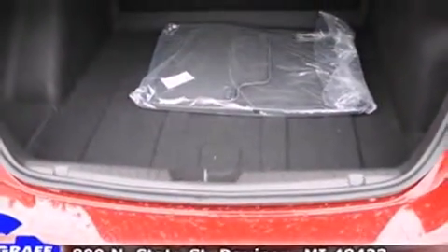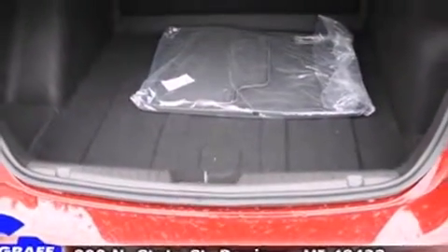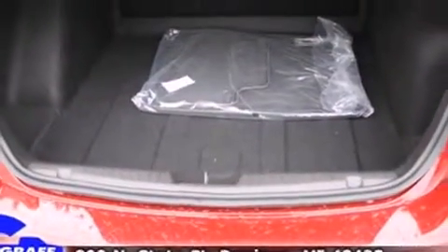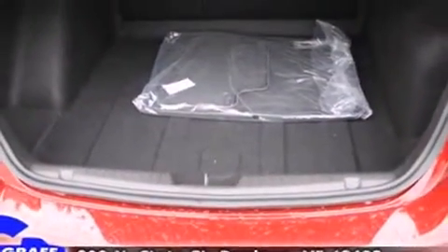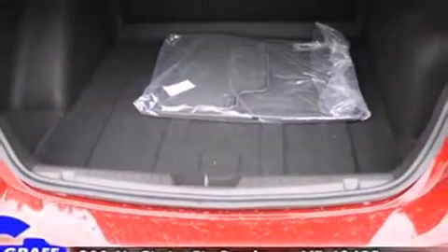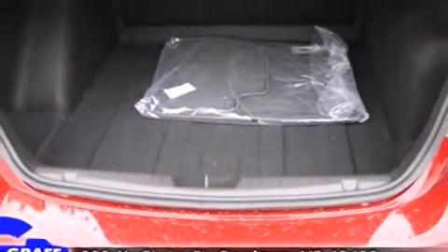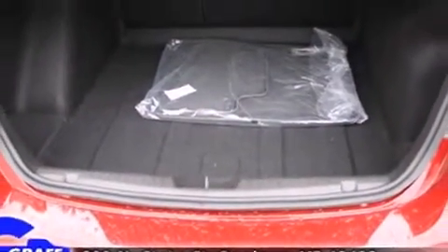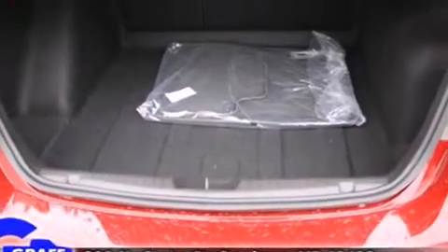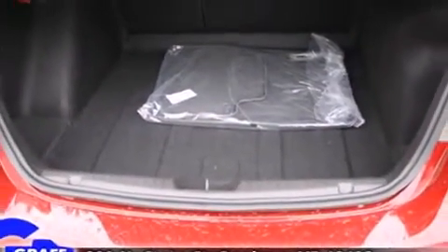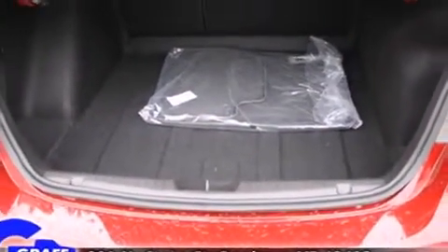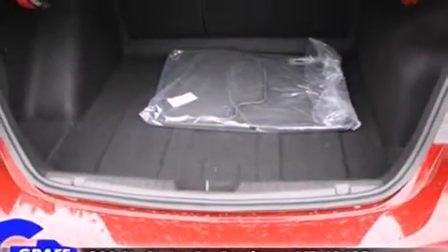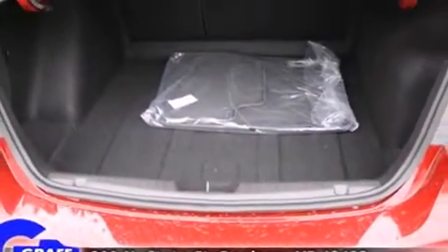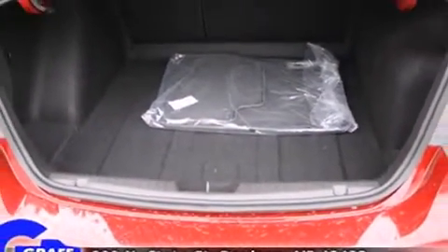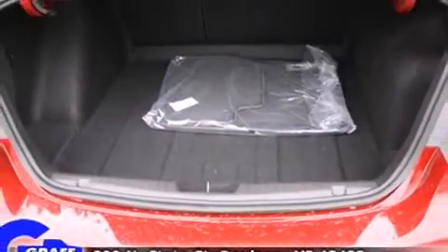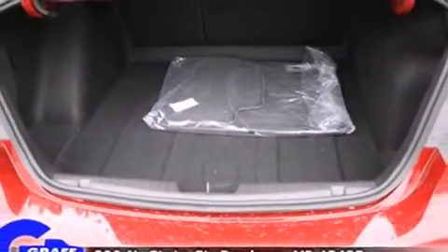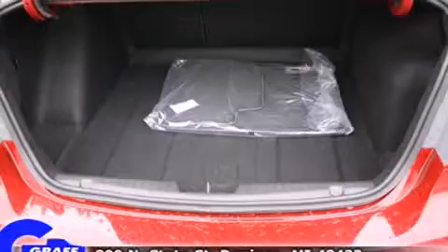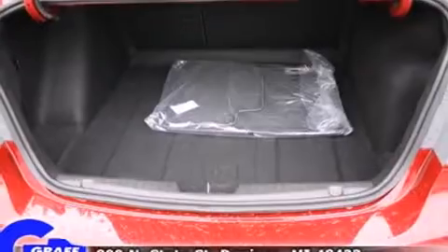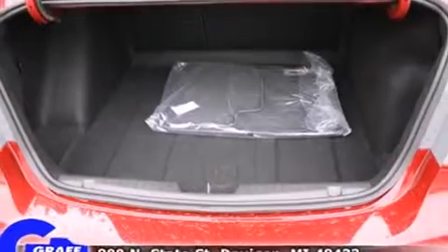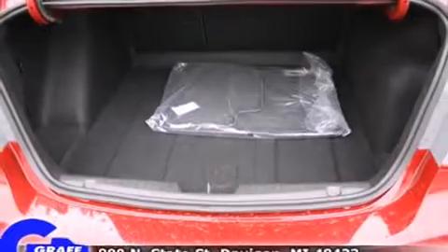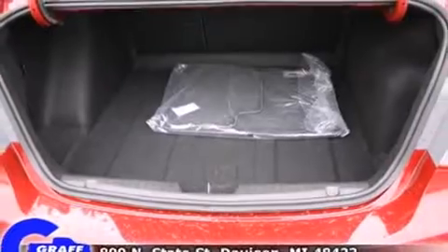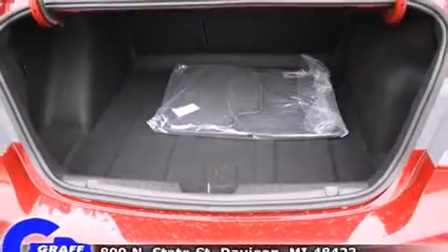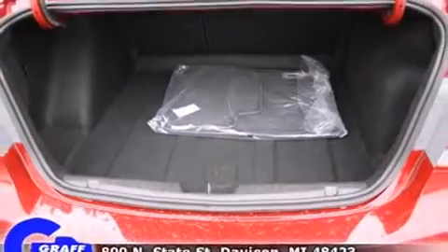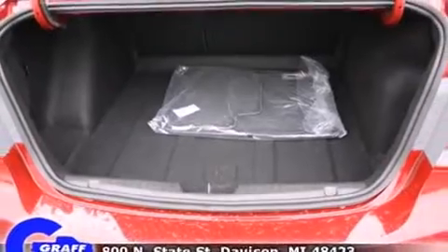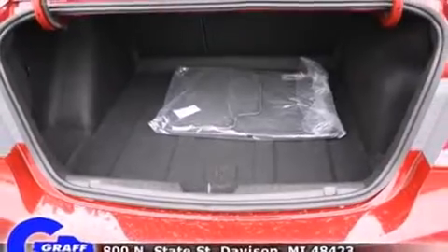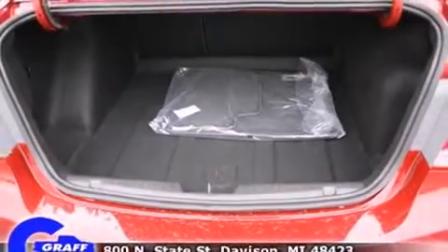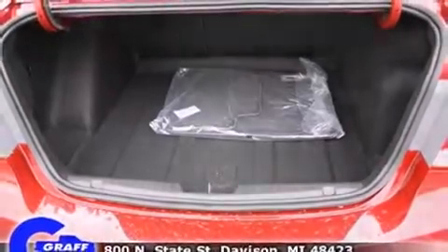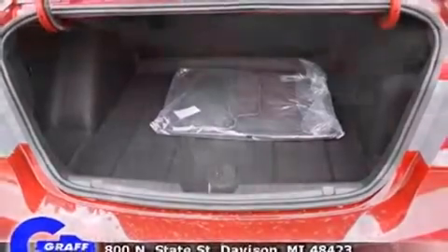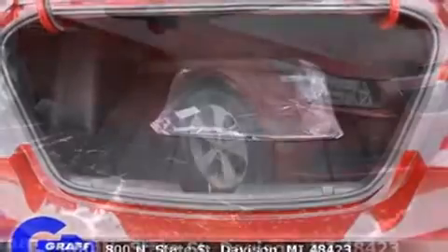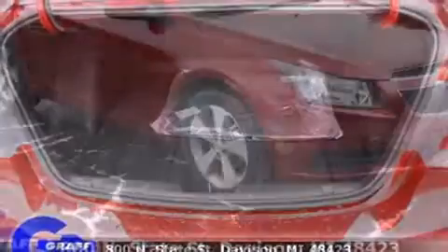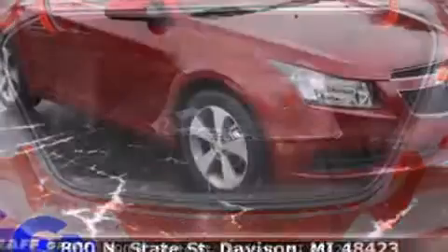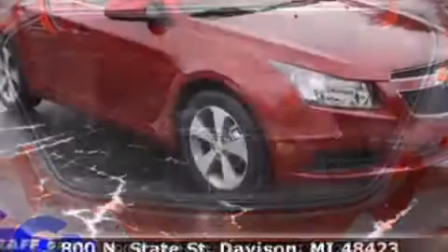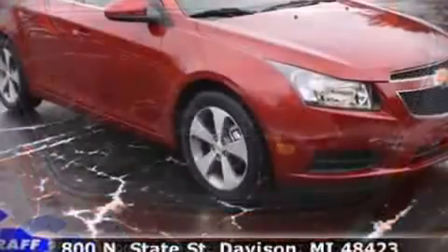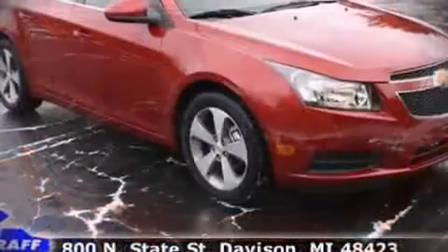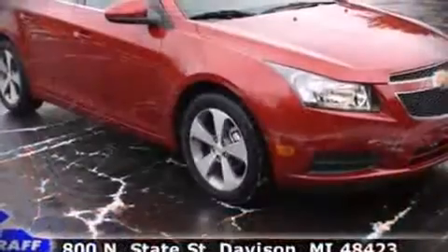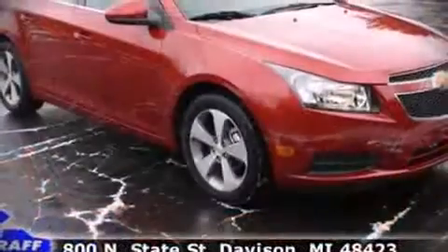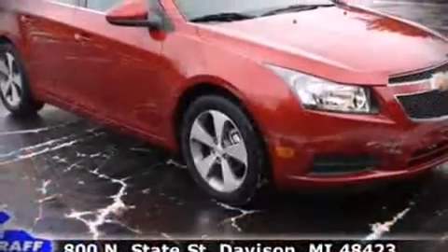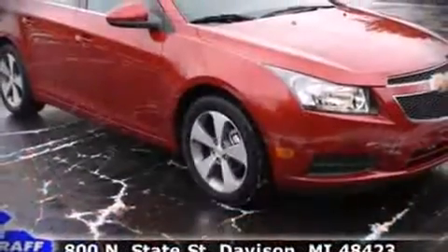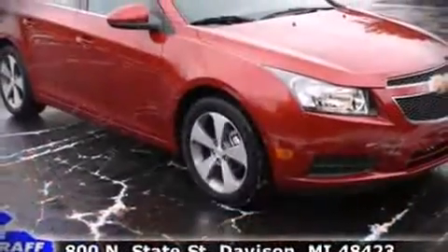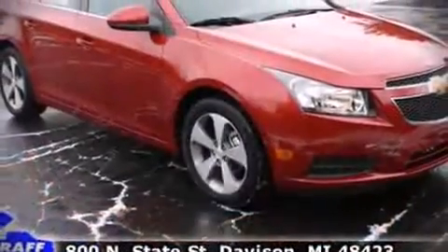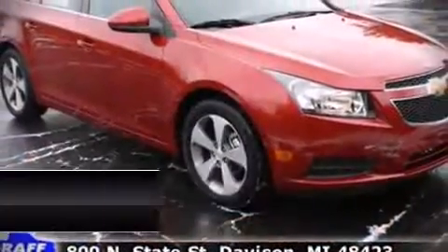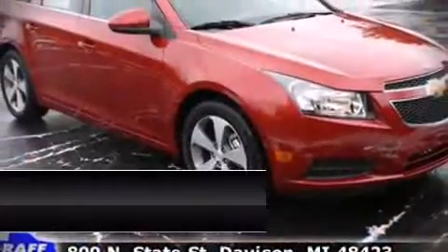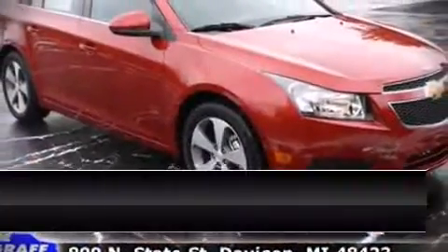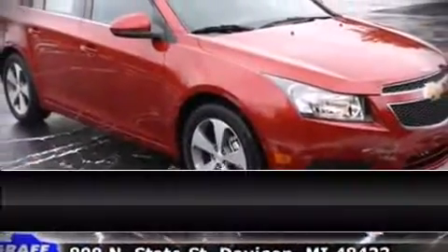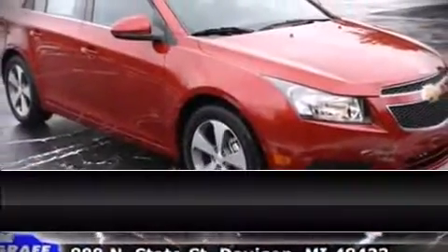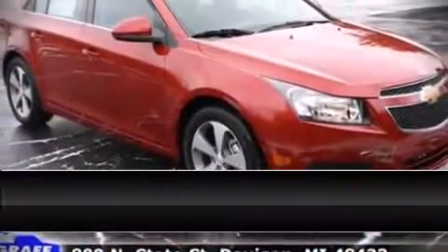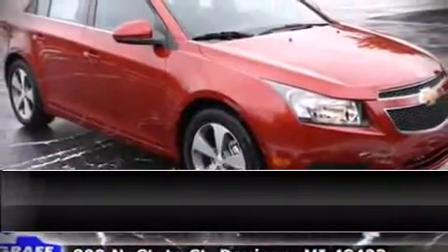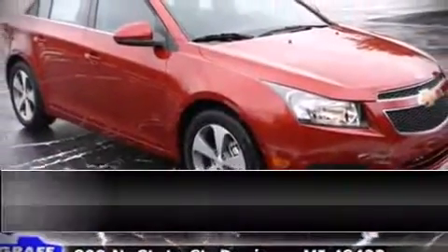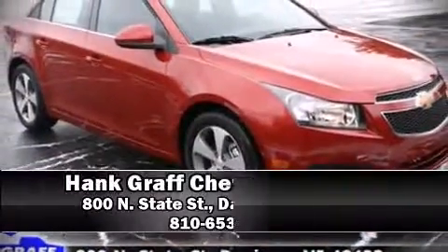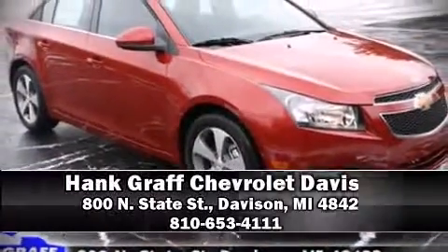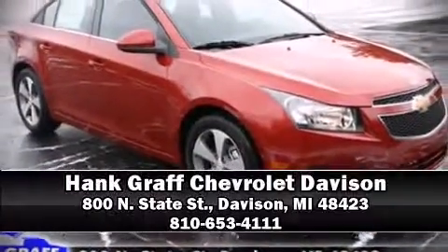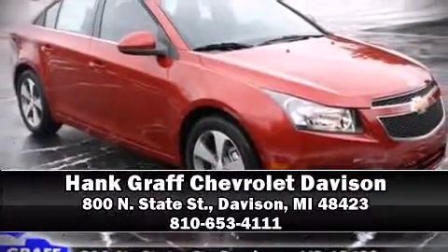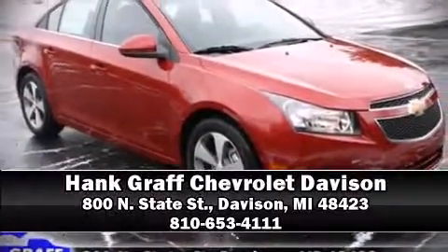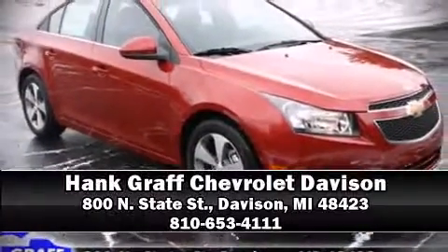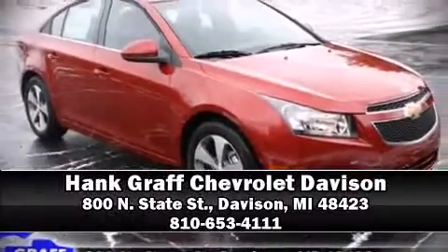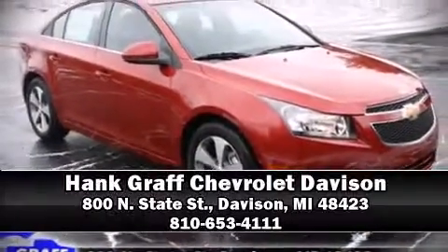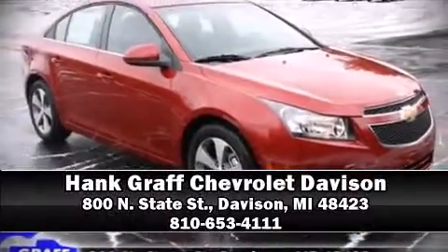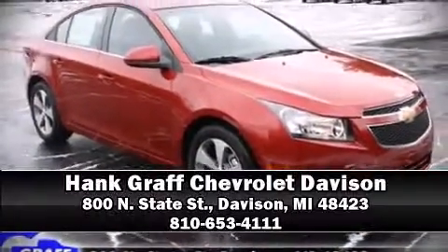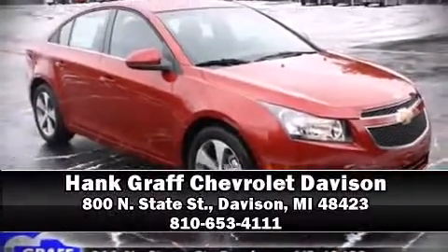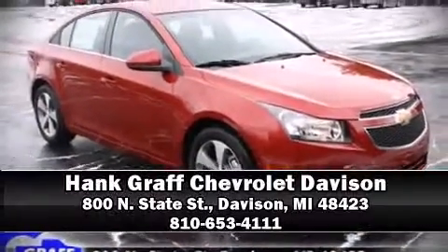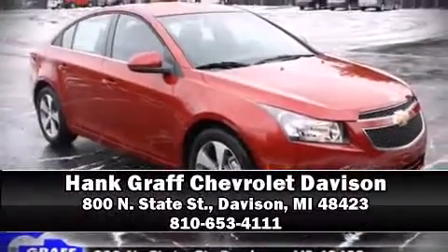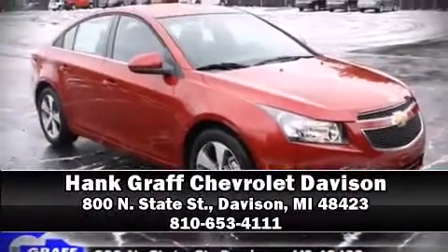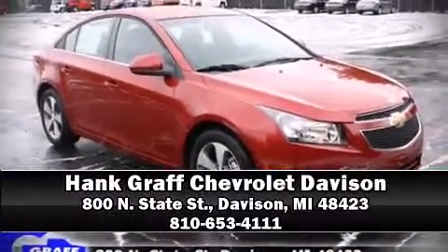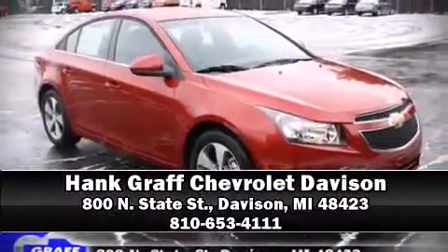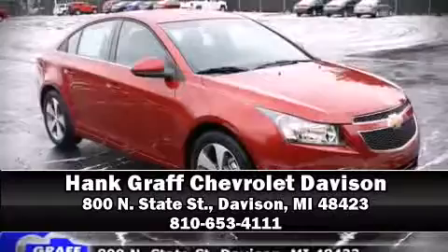Our experienced sales staff is eager to share its knowledge and enthusiasm with you. Overall, we are here to help you.